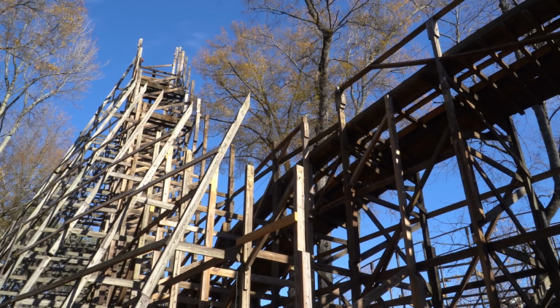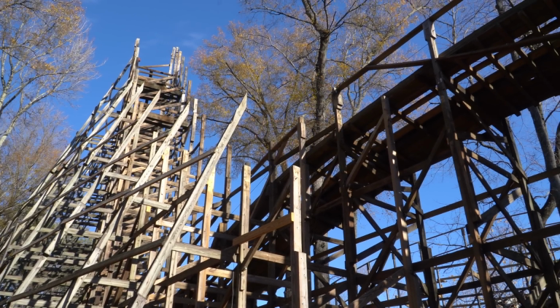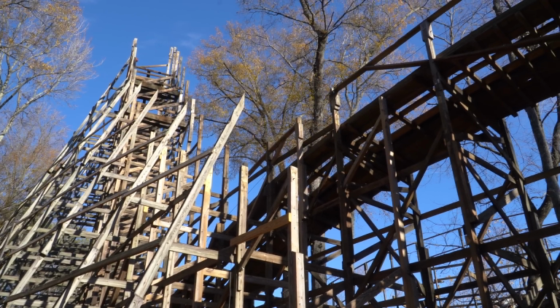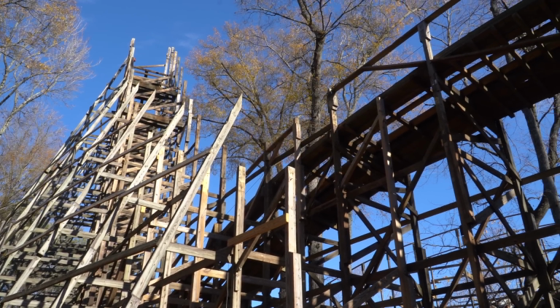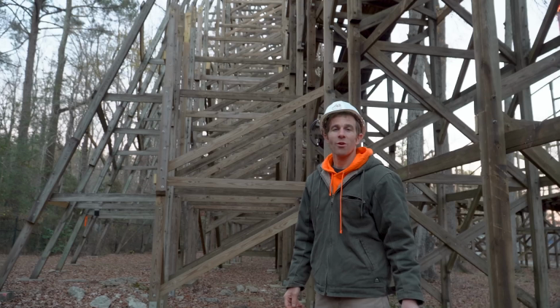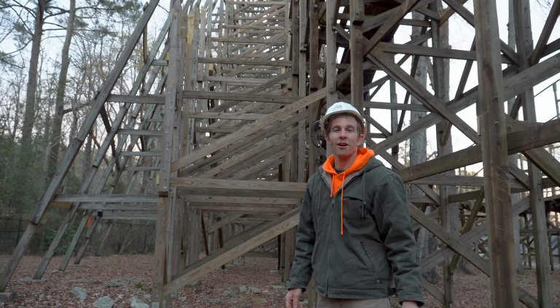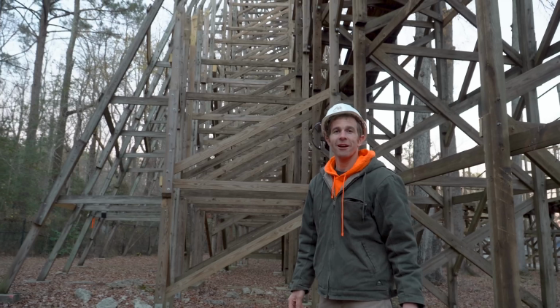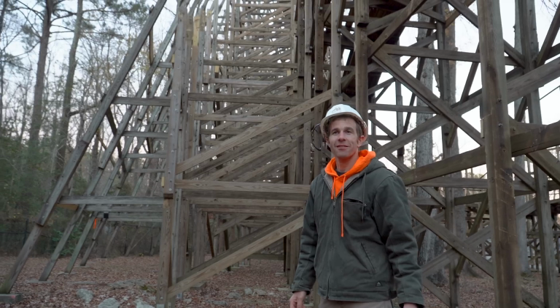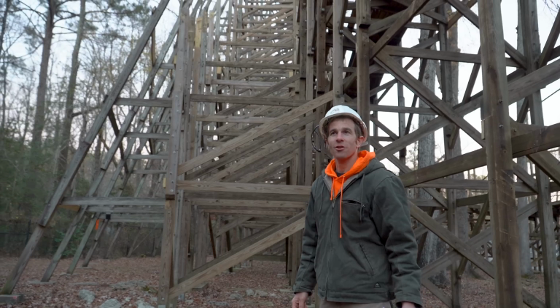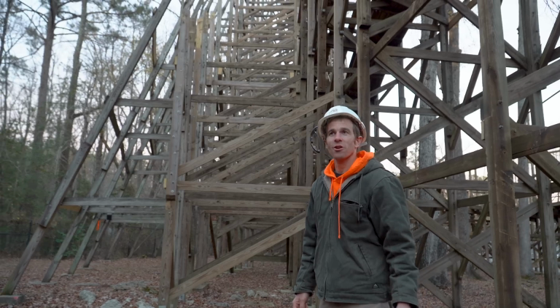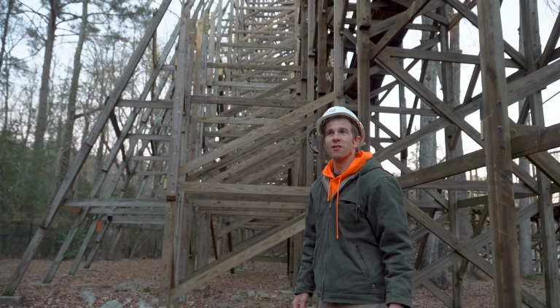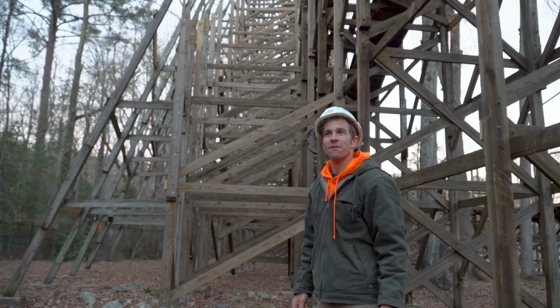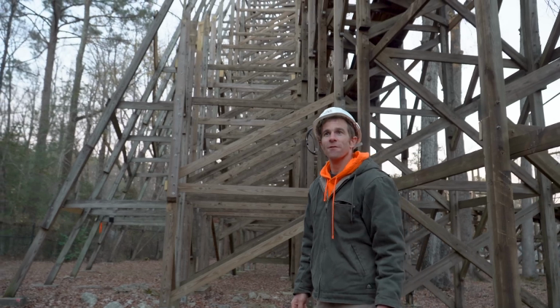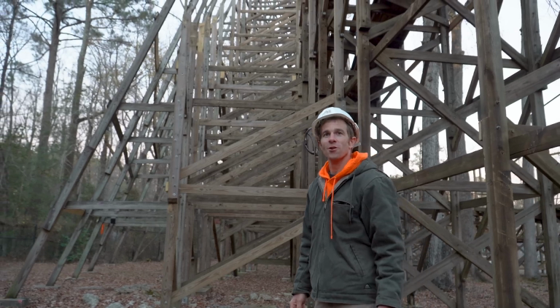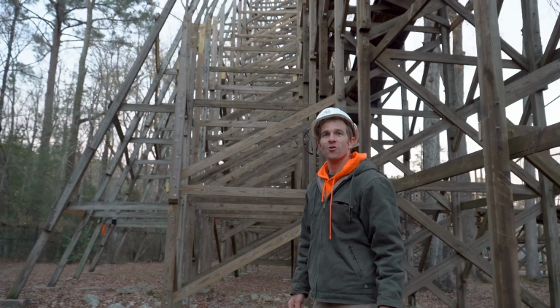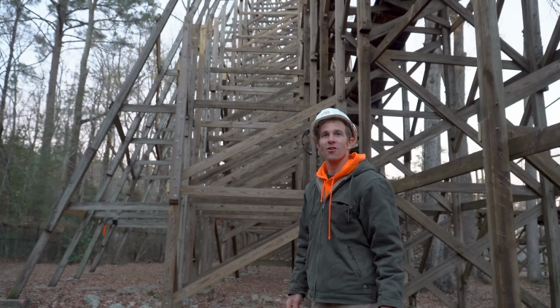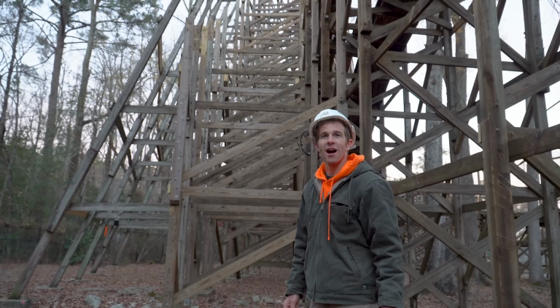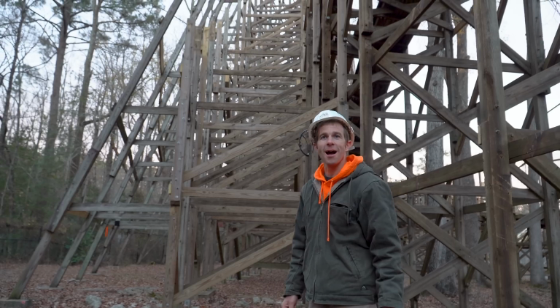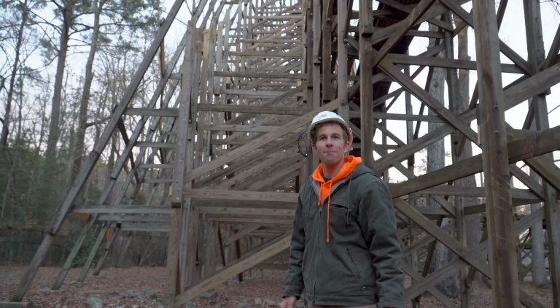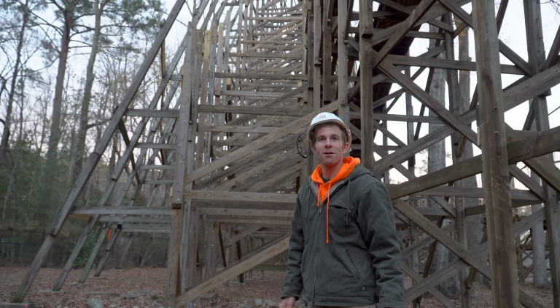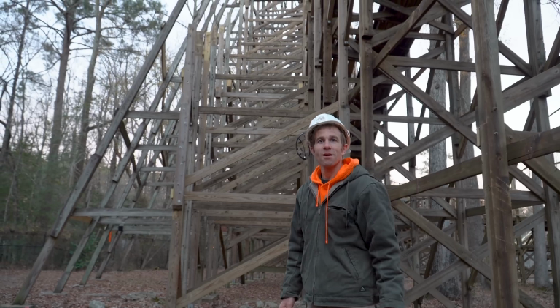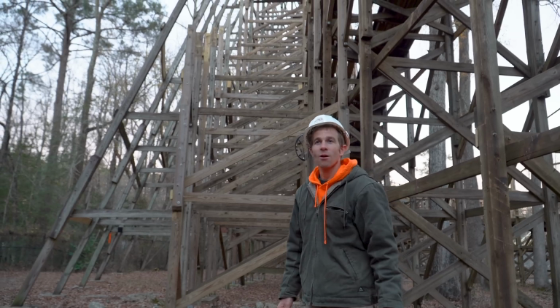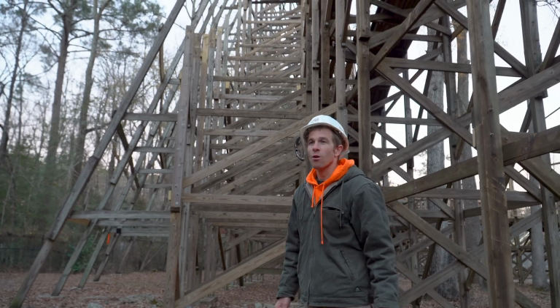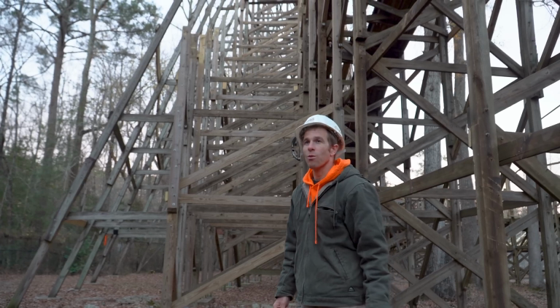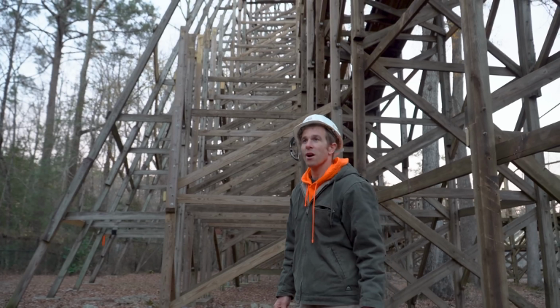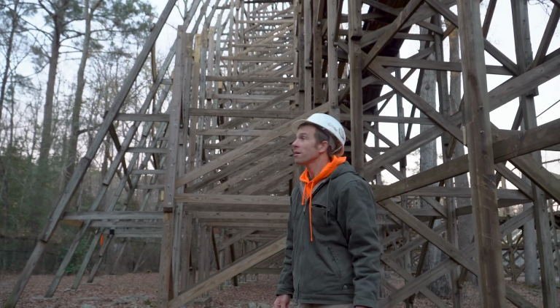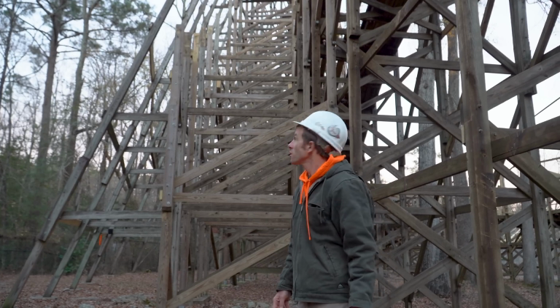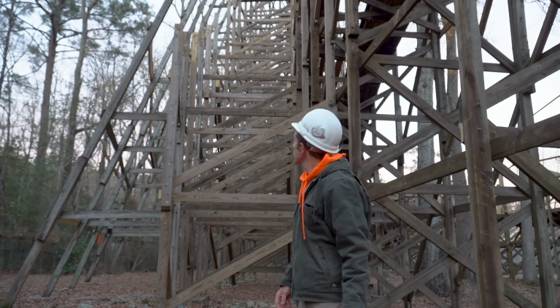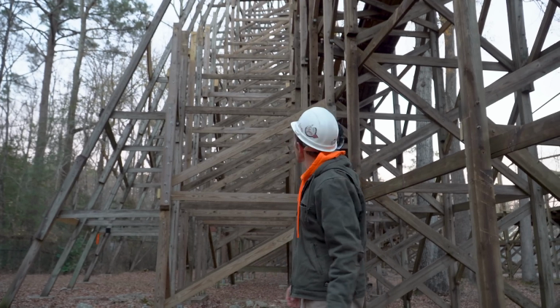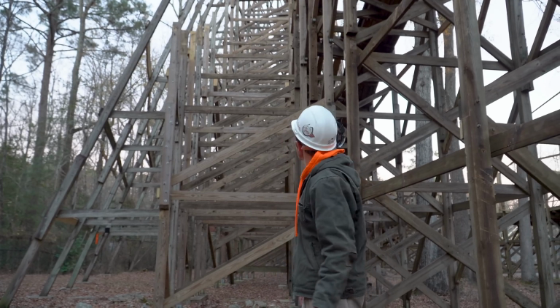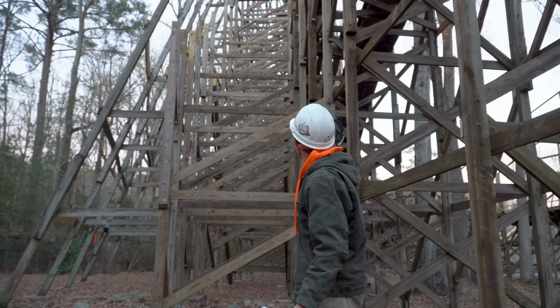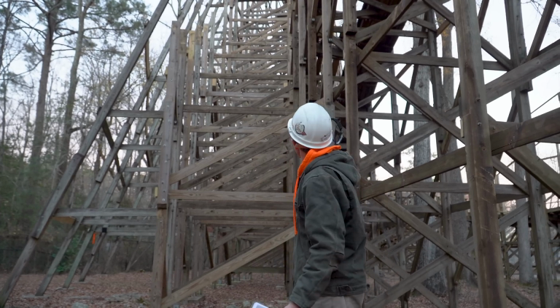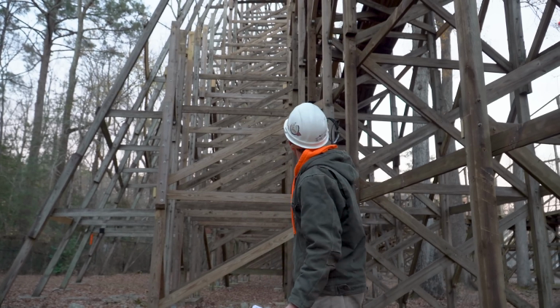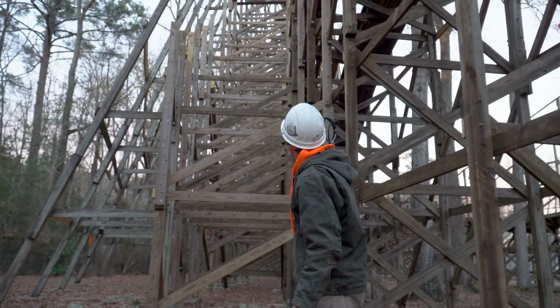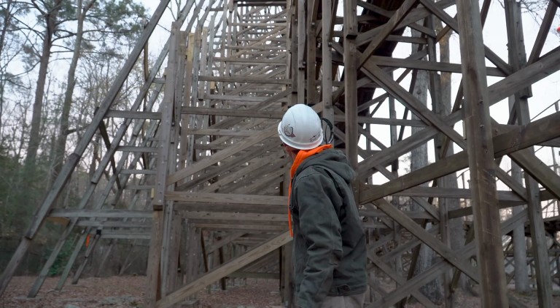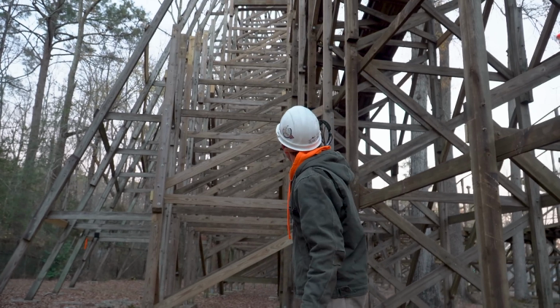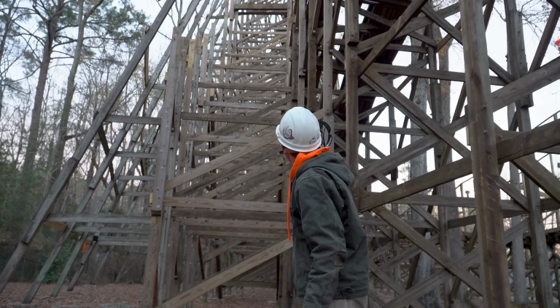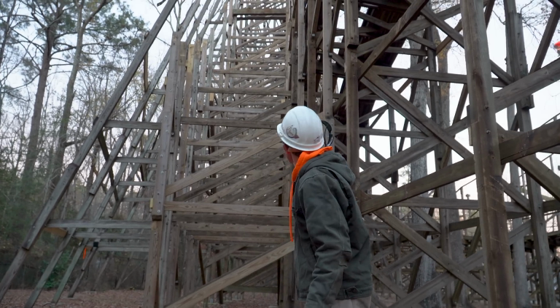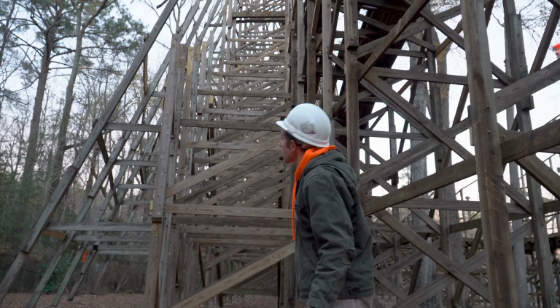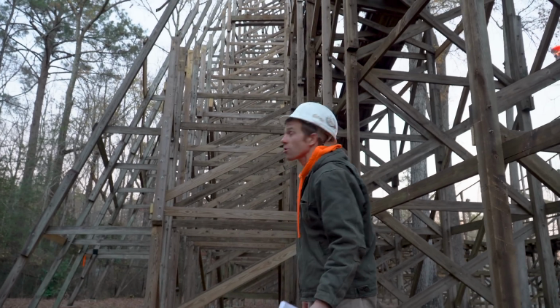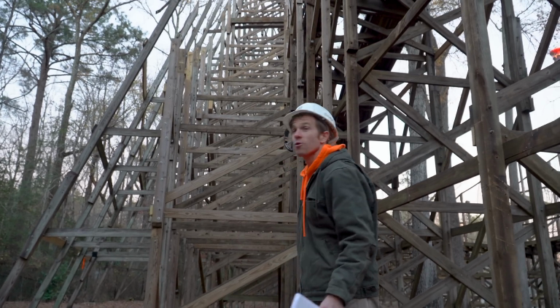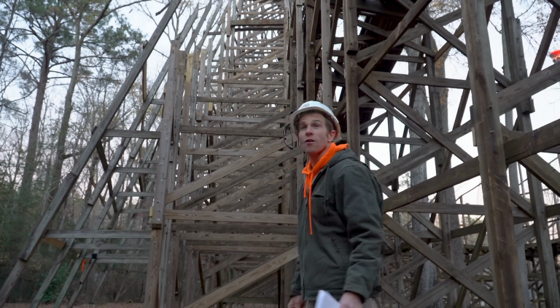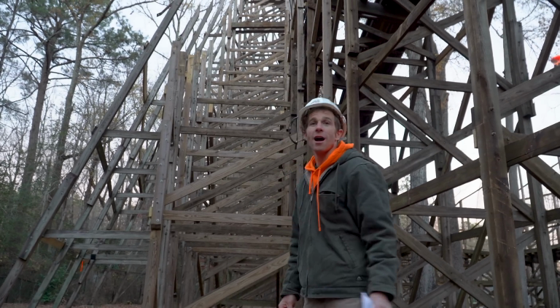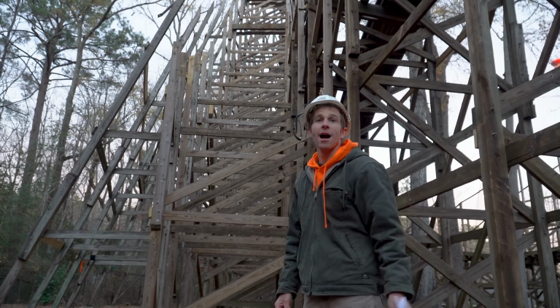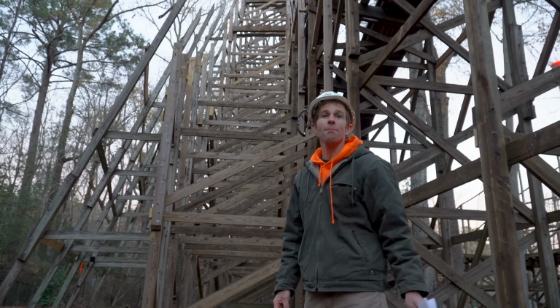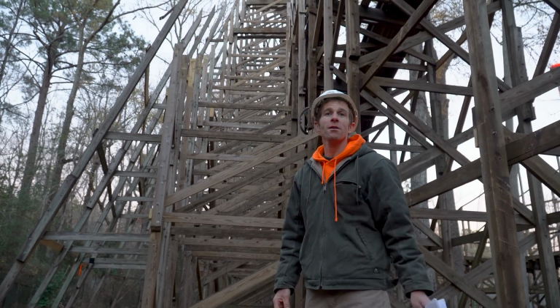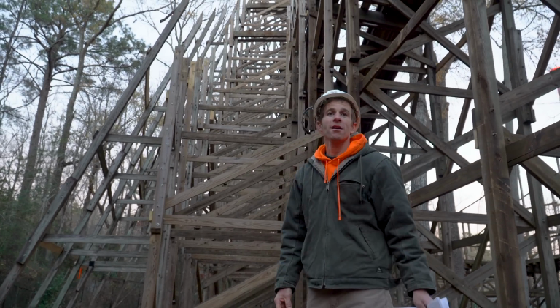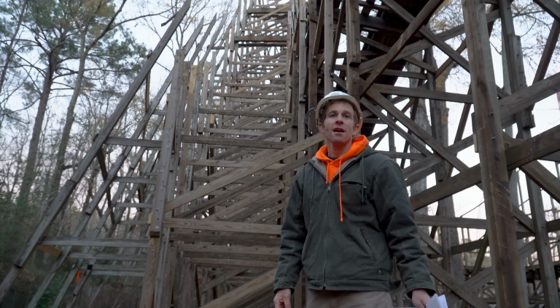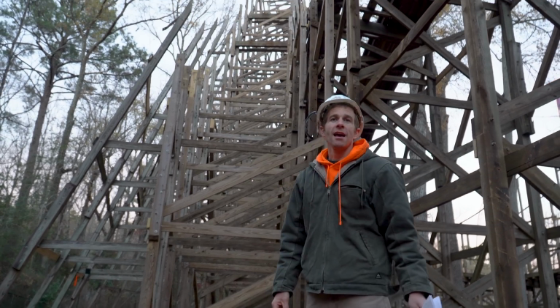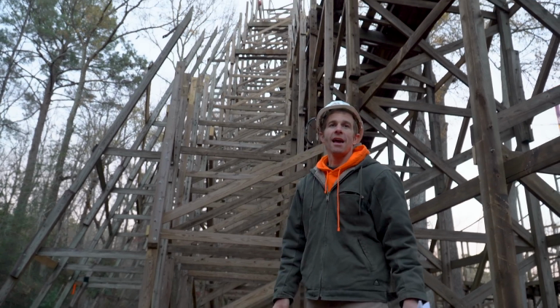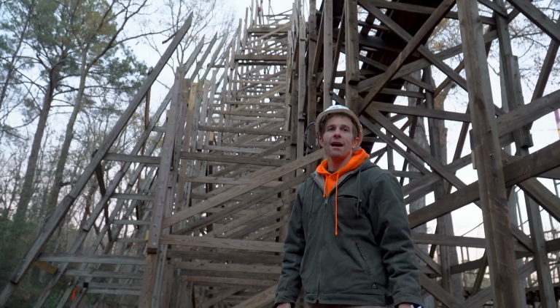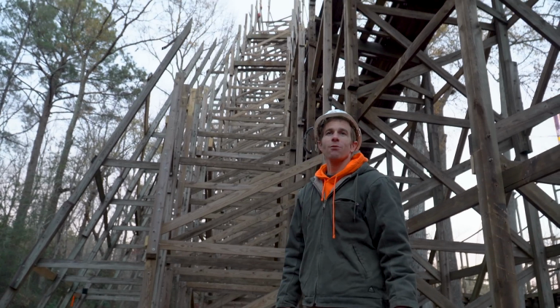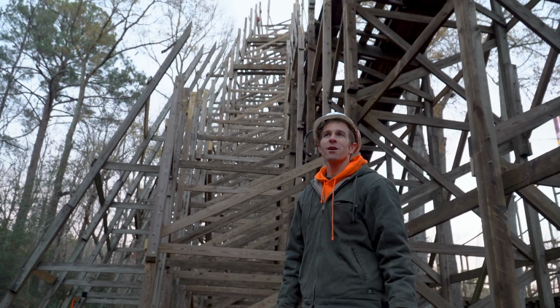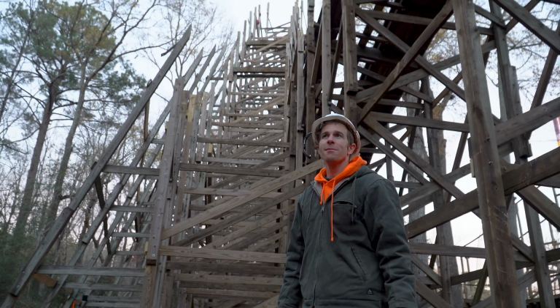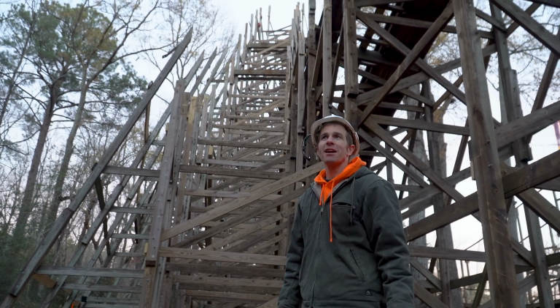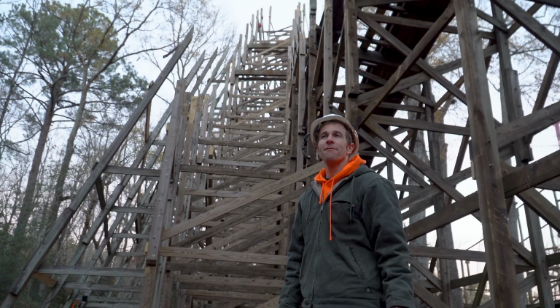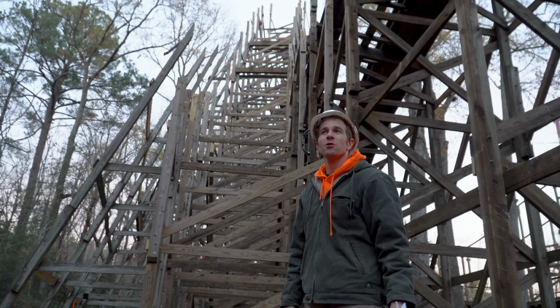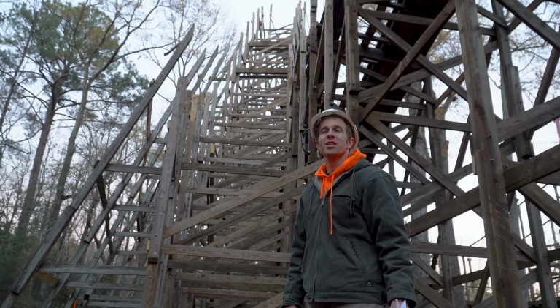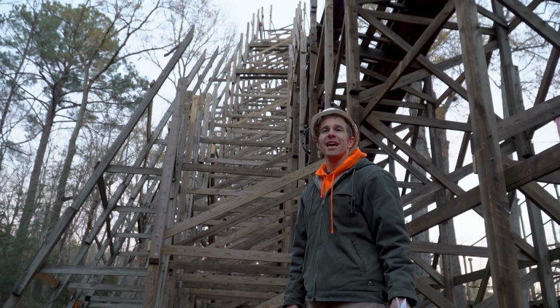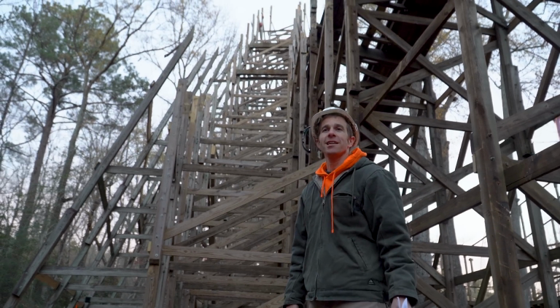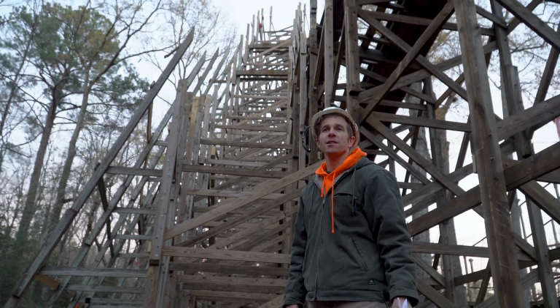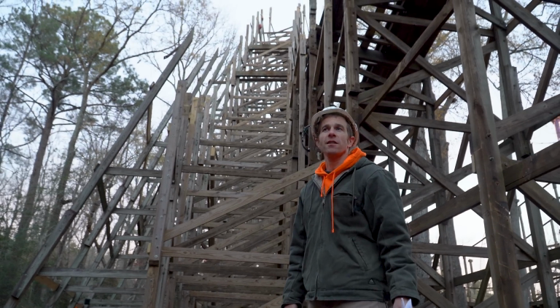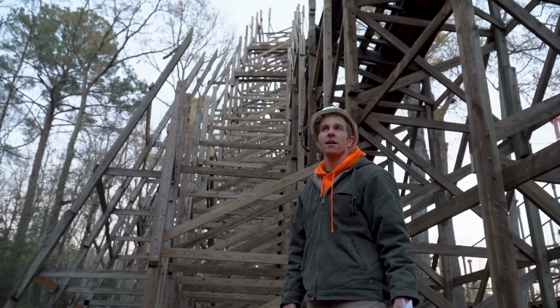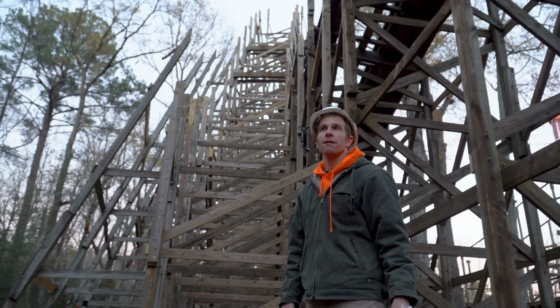We're here at the Grizzly First Drop, or what used to be the First Drop, and we're going to make a few changes here.